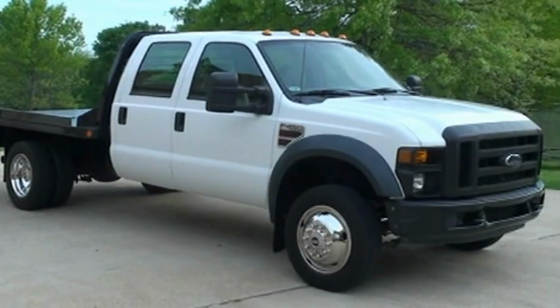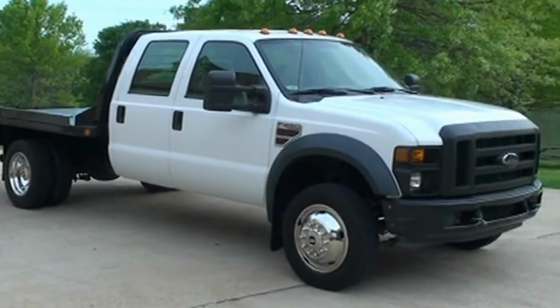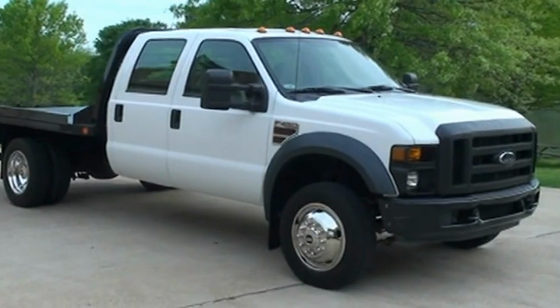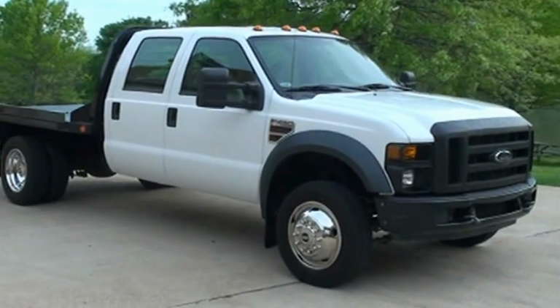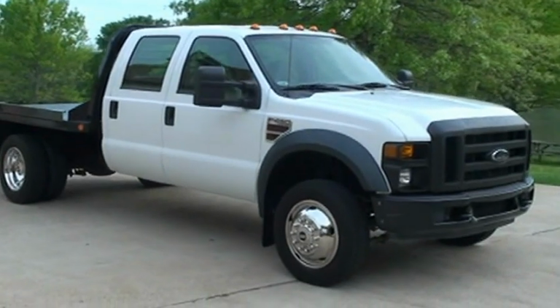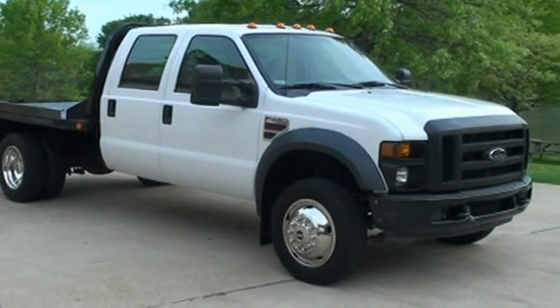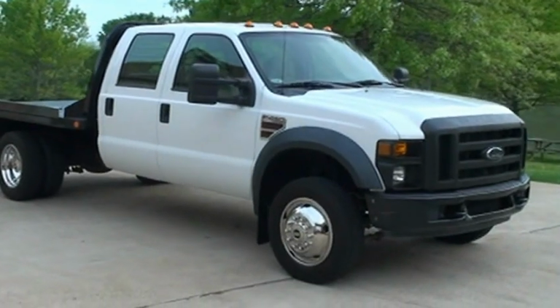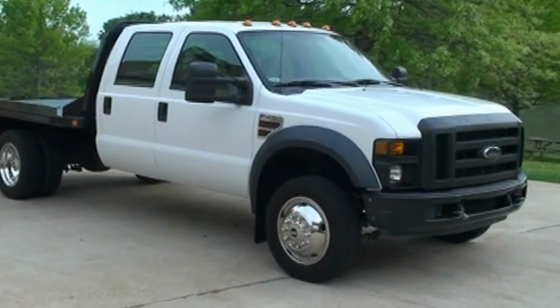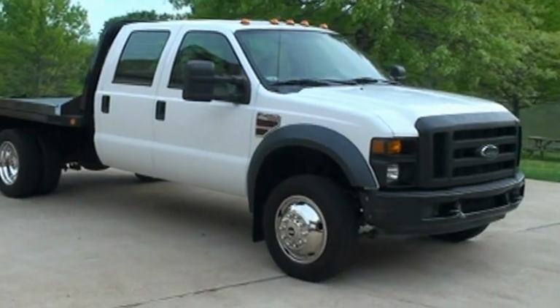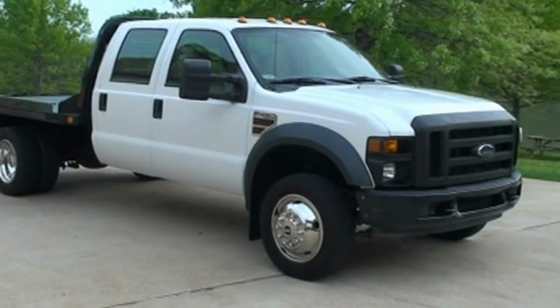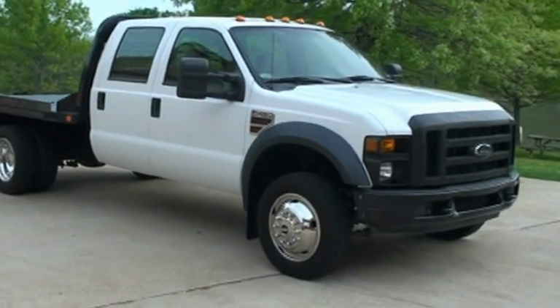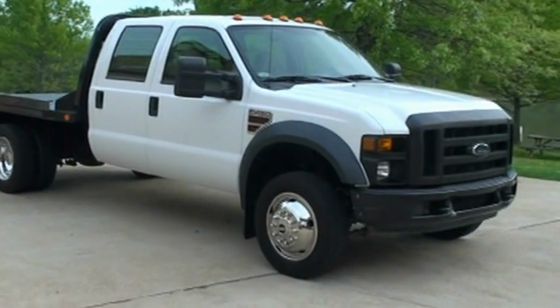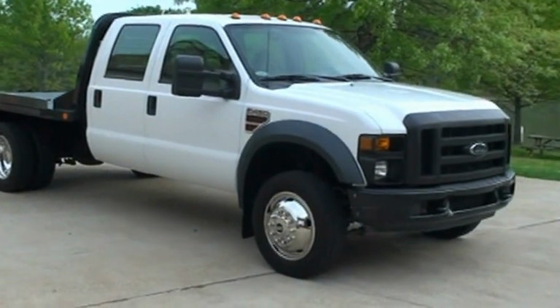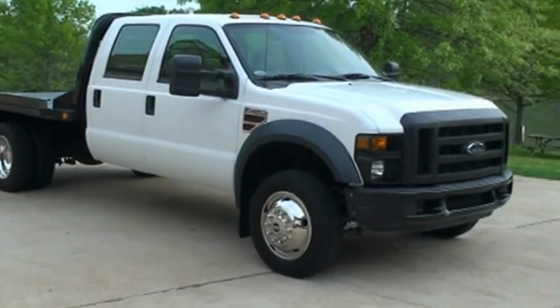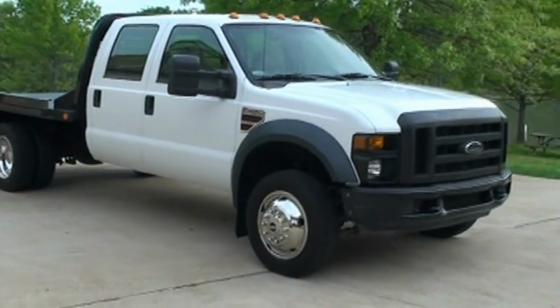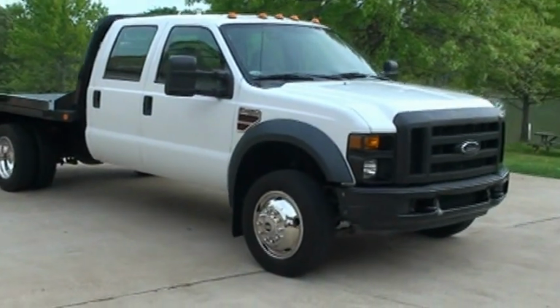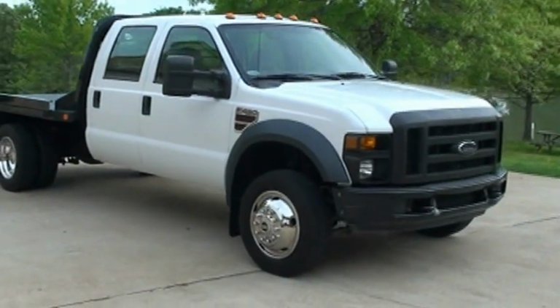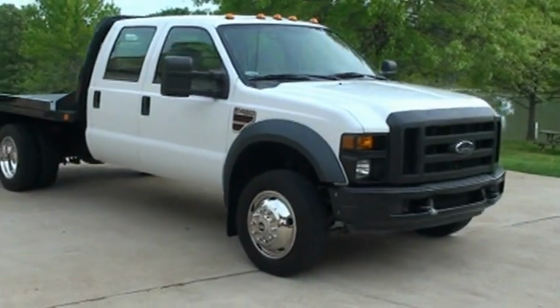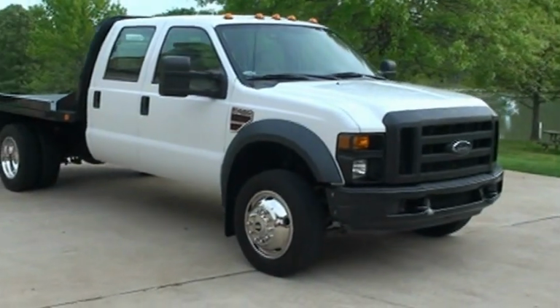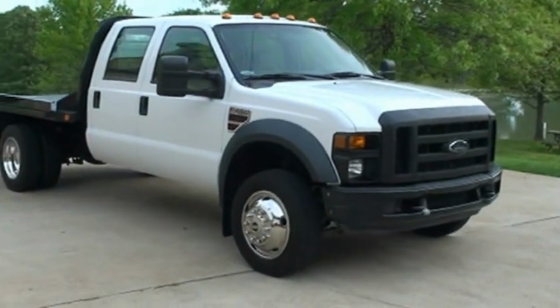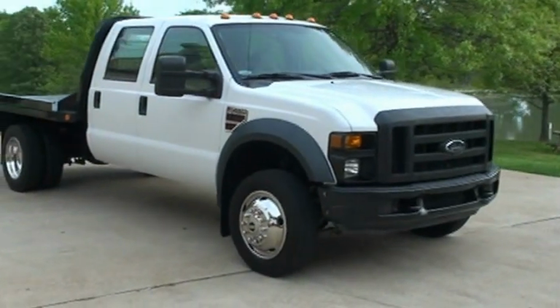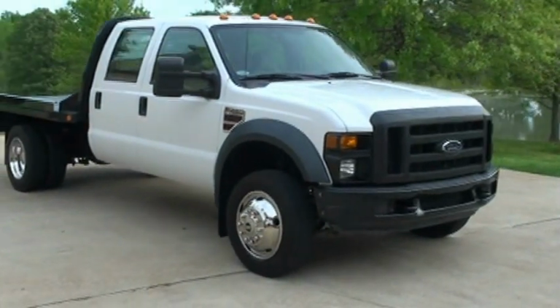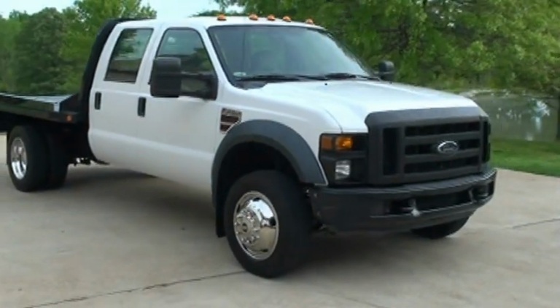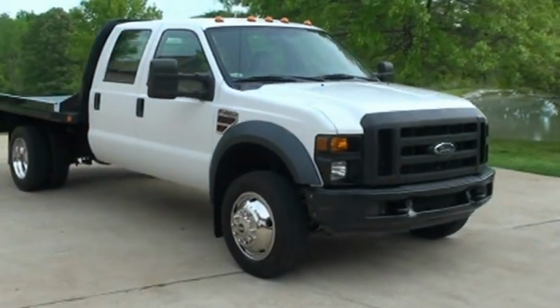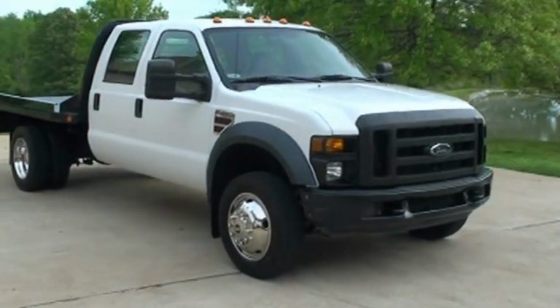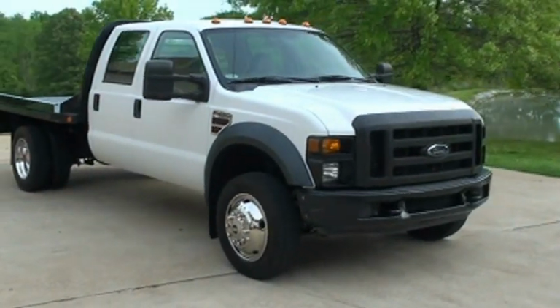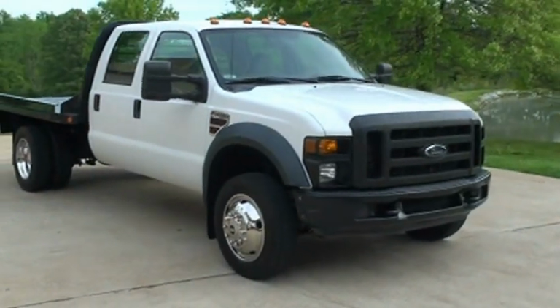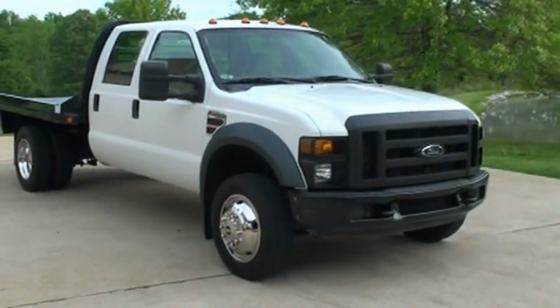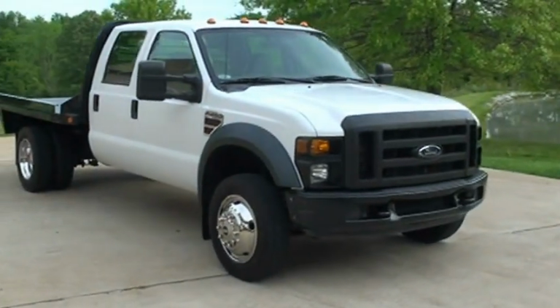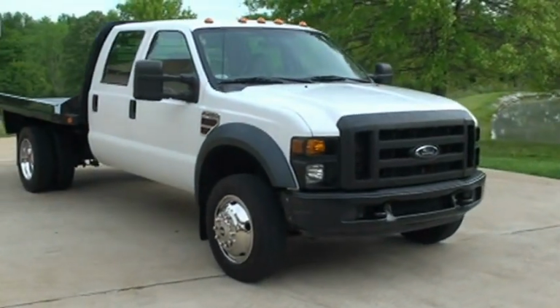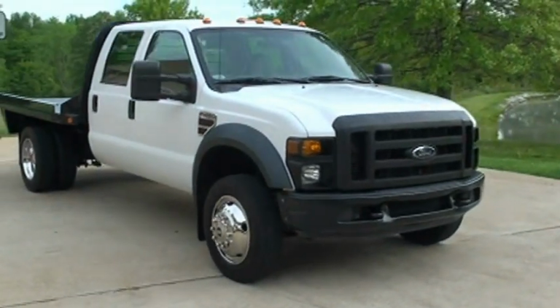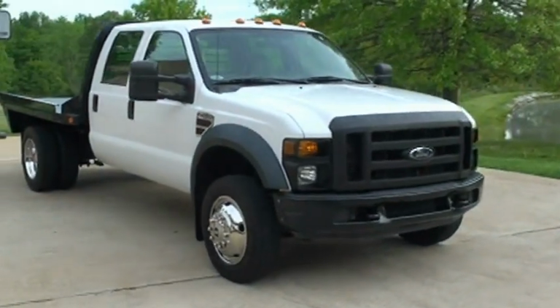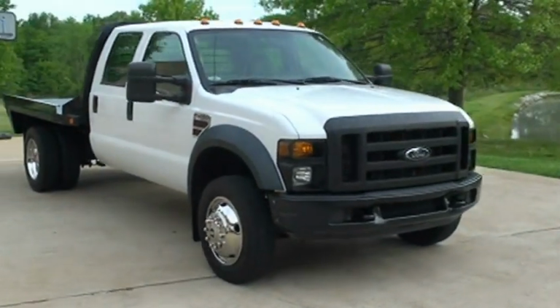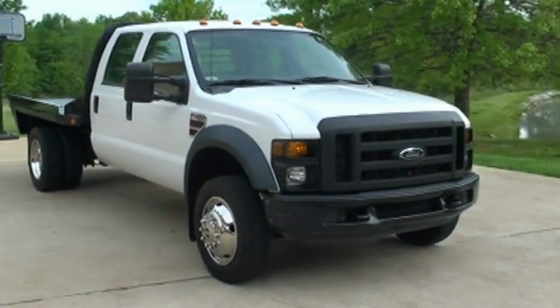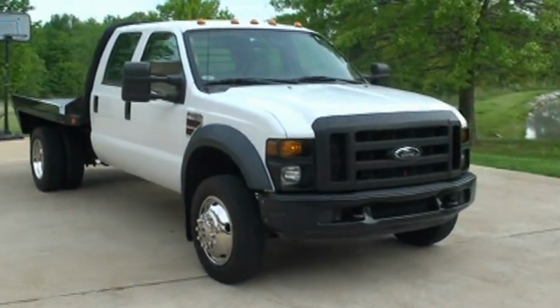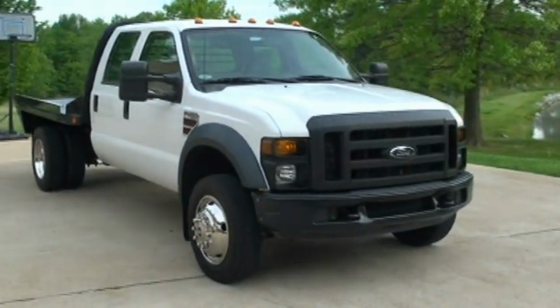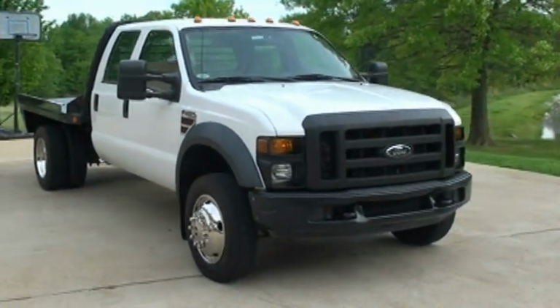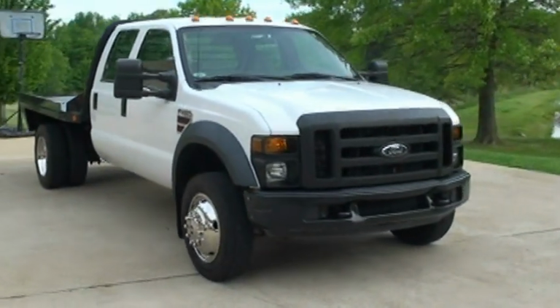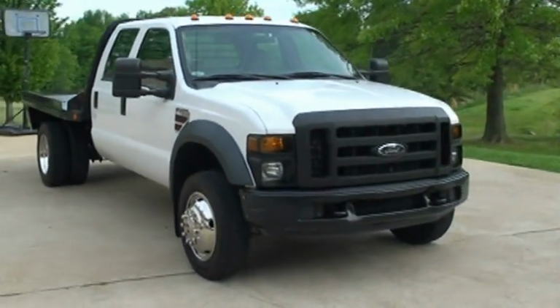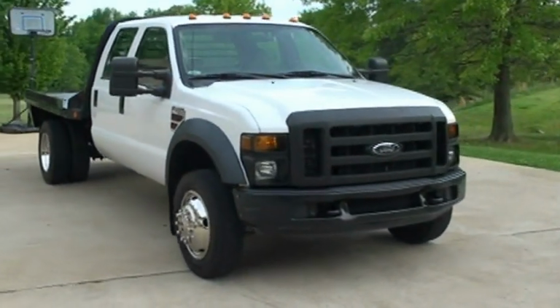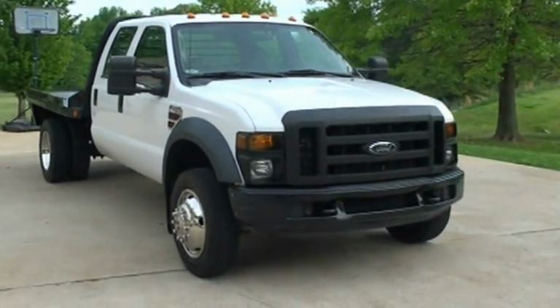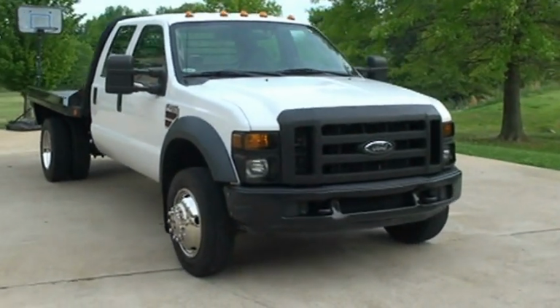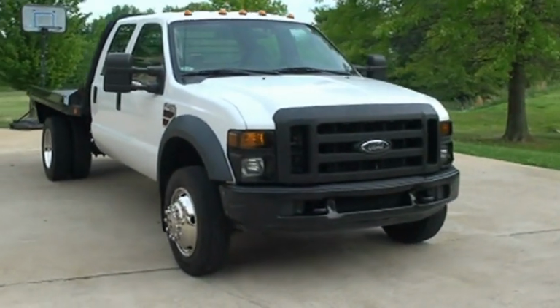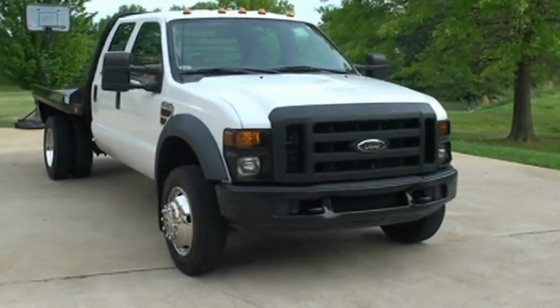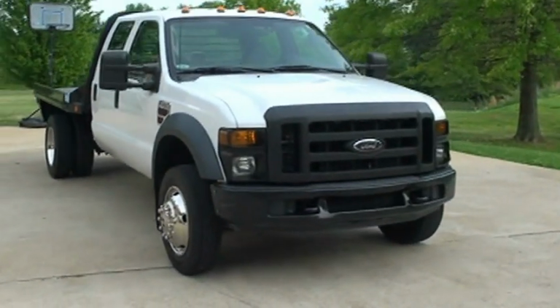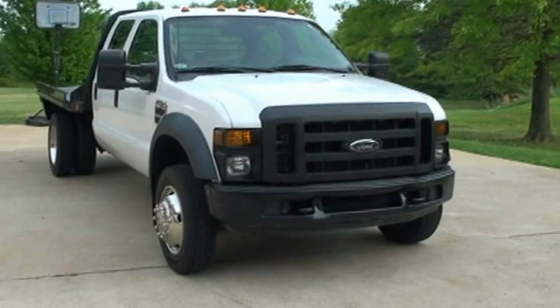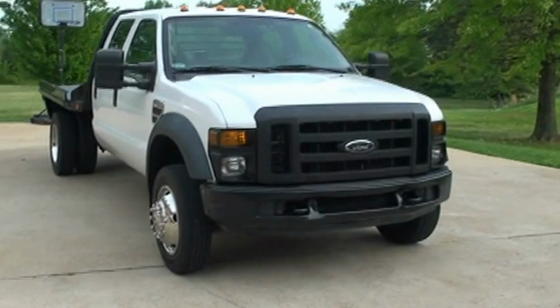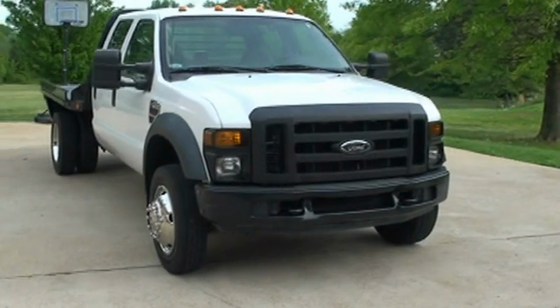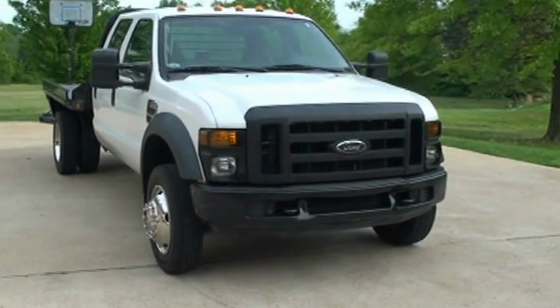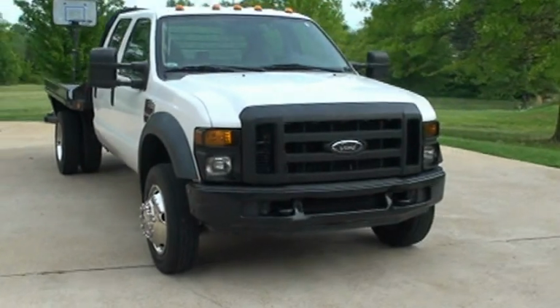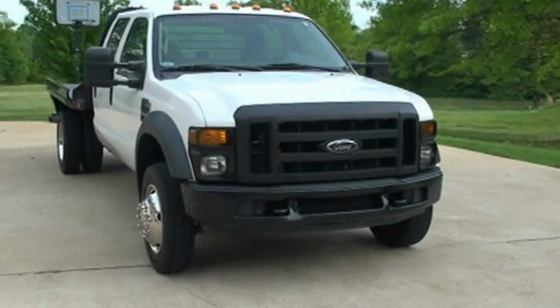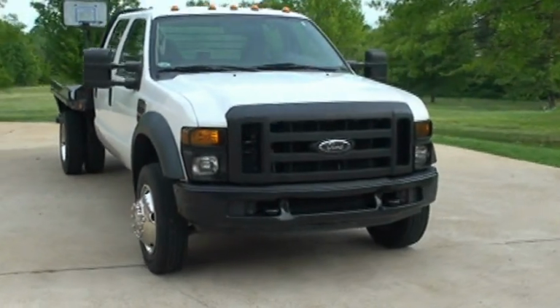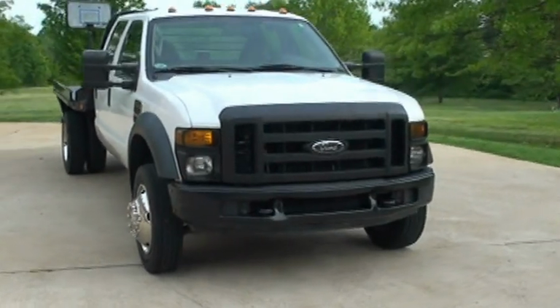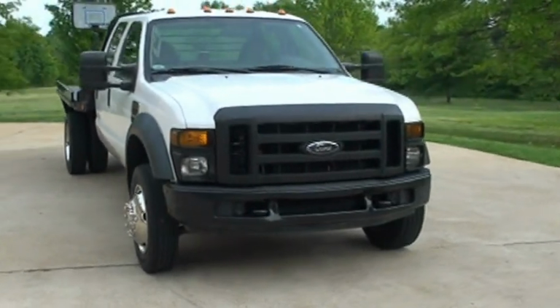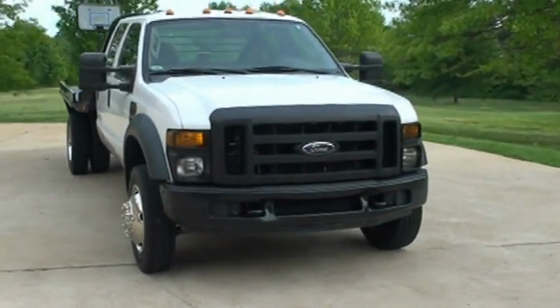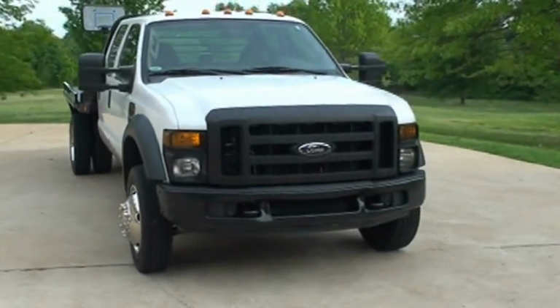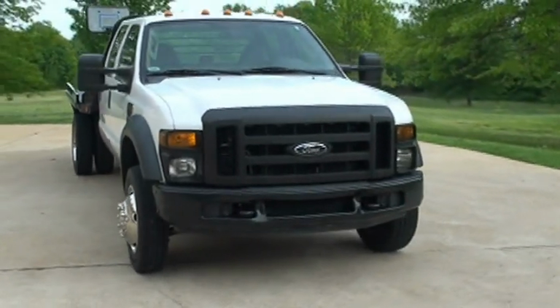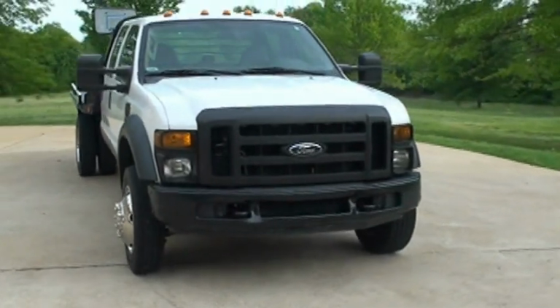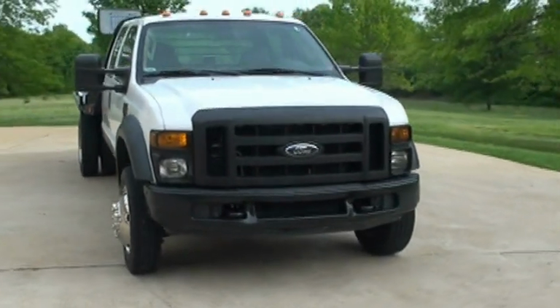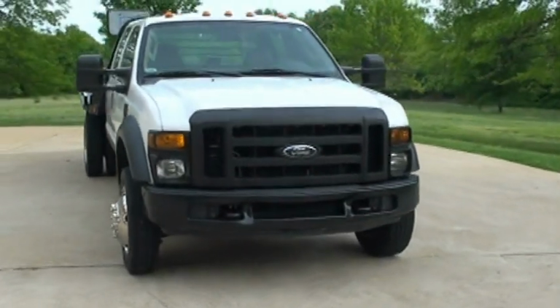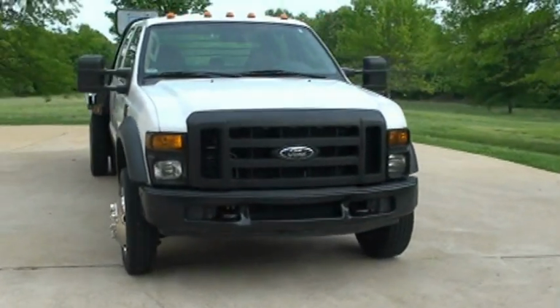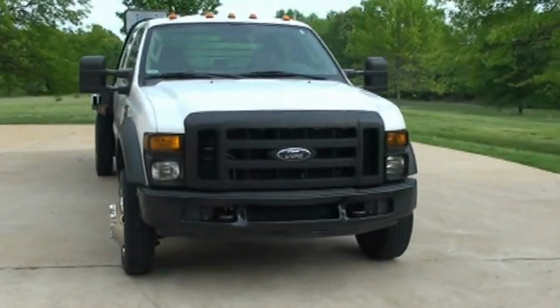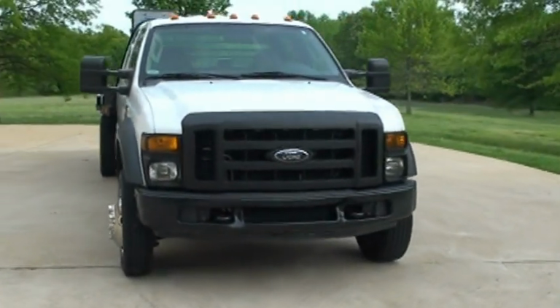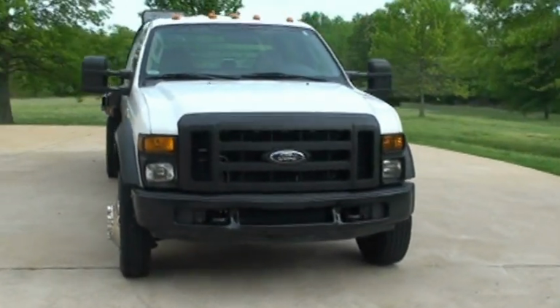Welcome to Sunset Motors. My name is Frank Gerard. The Sharp 2008 Ford F450.